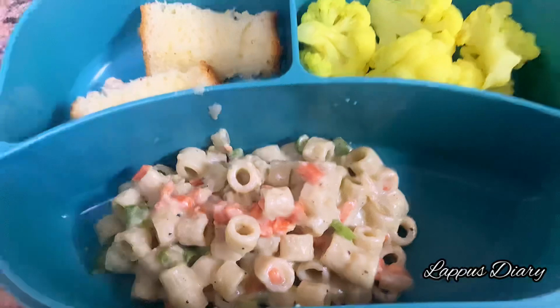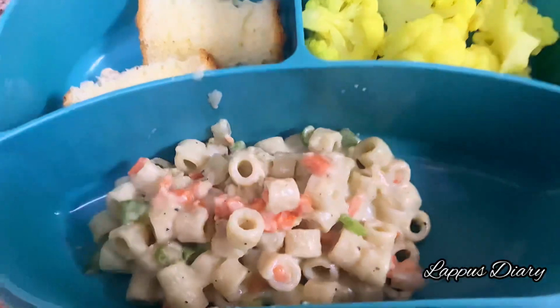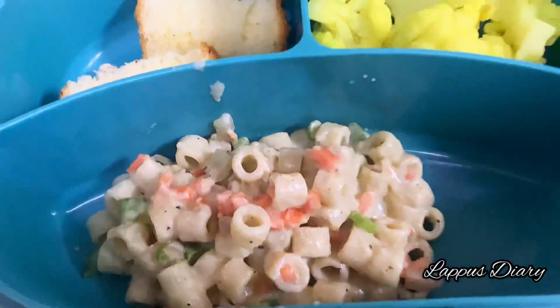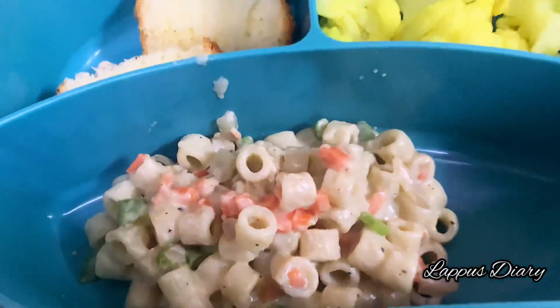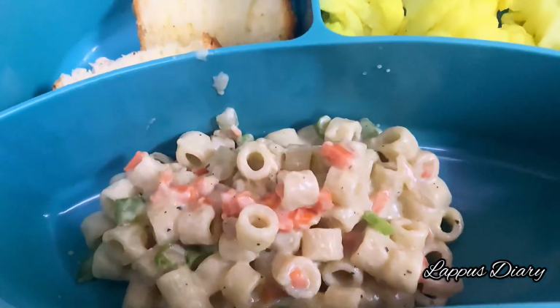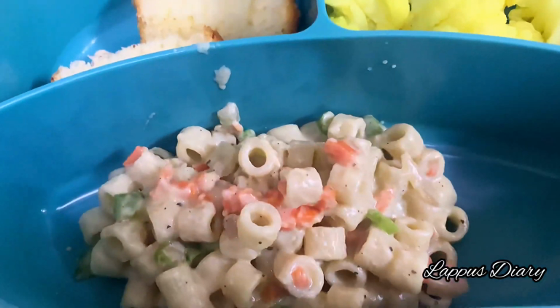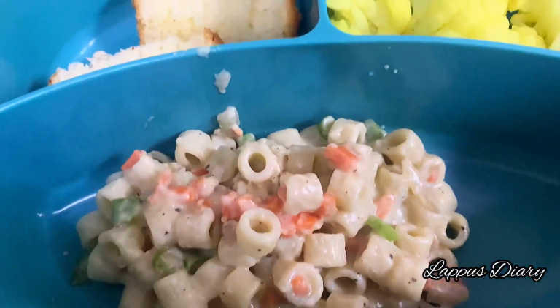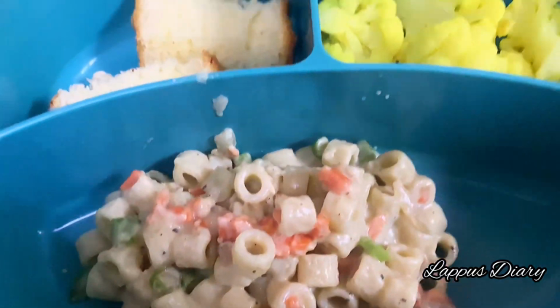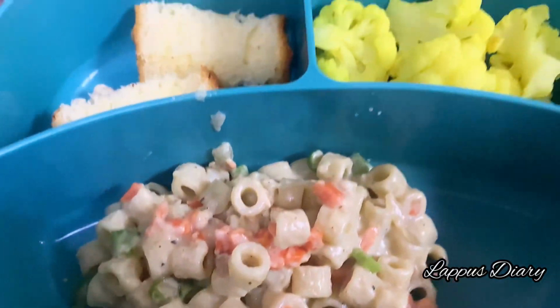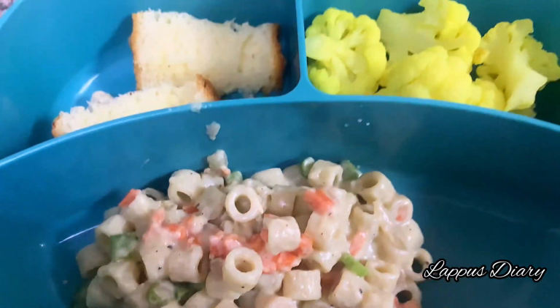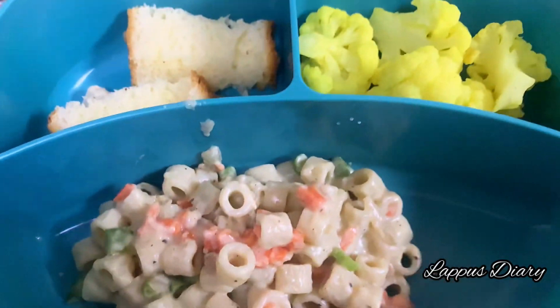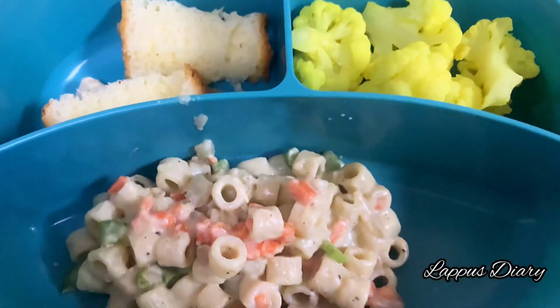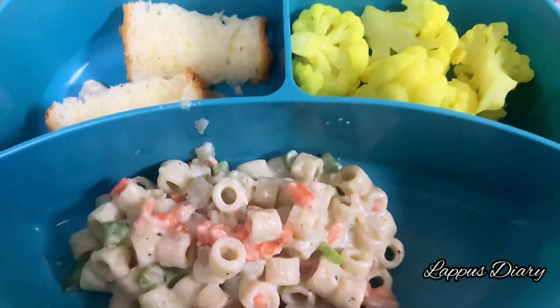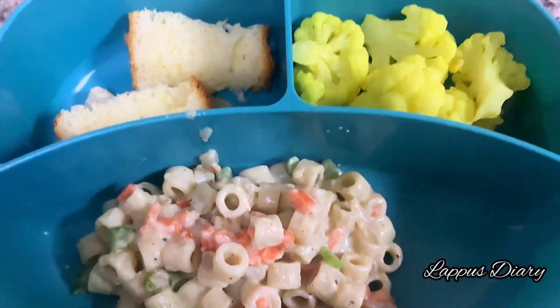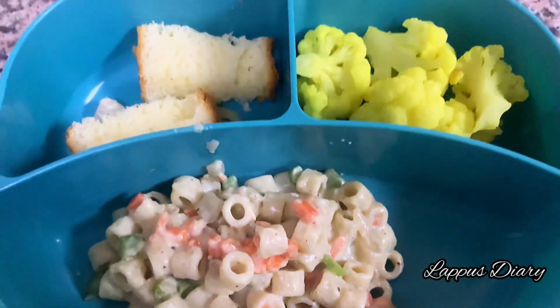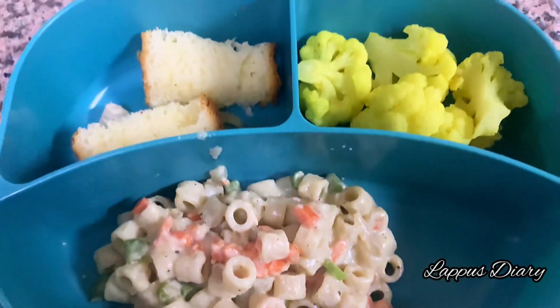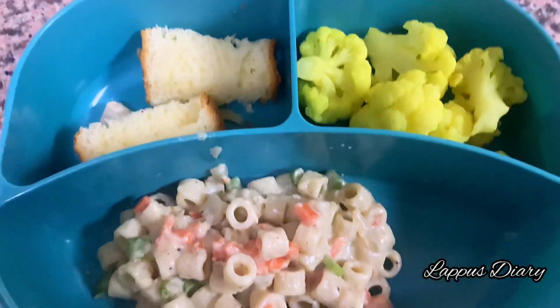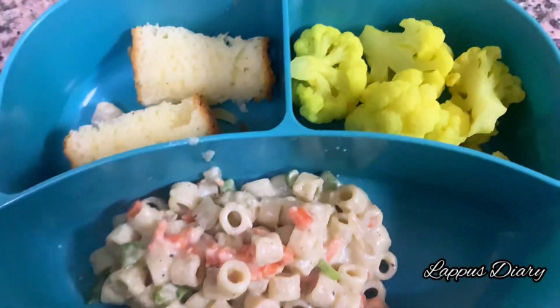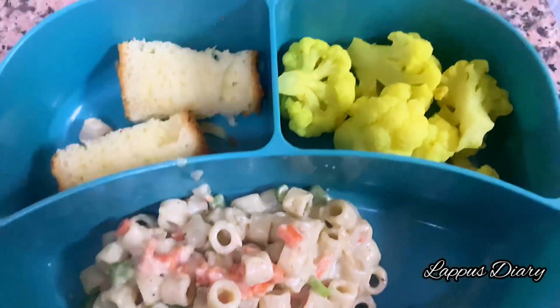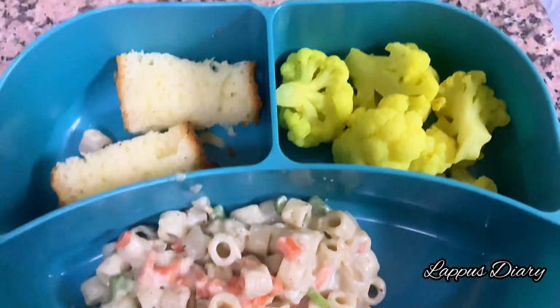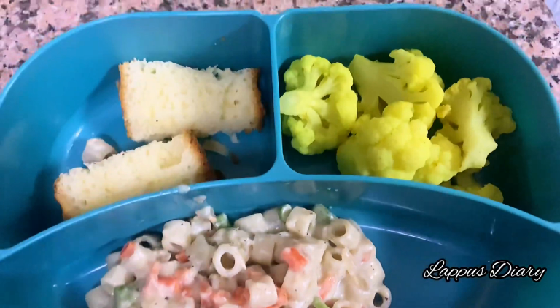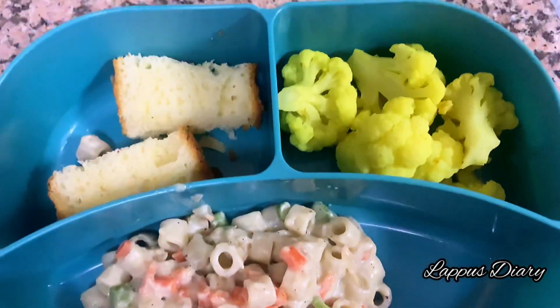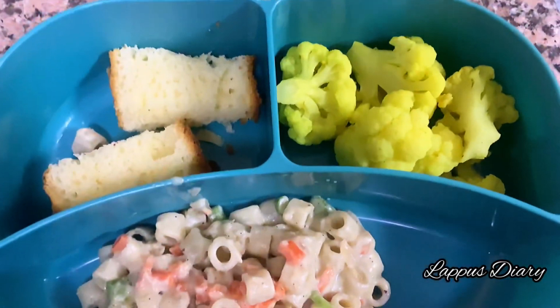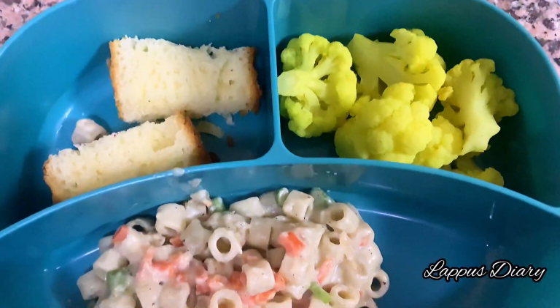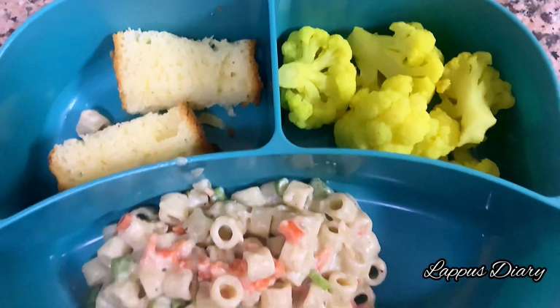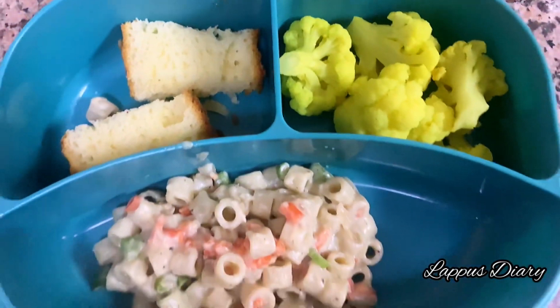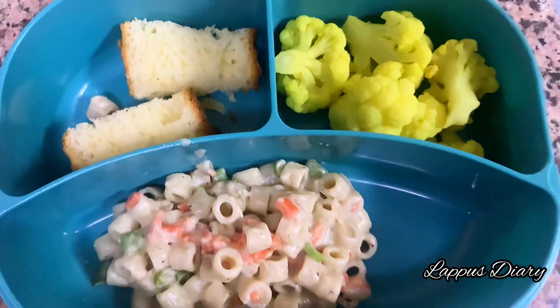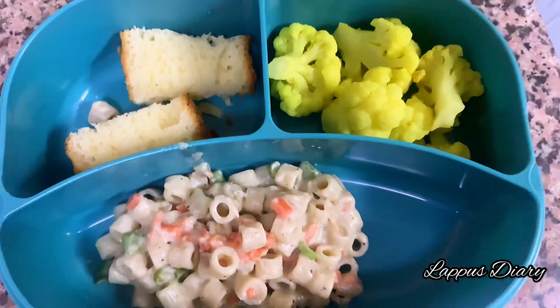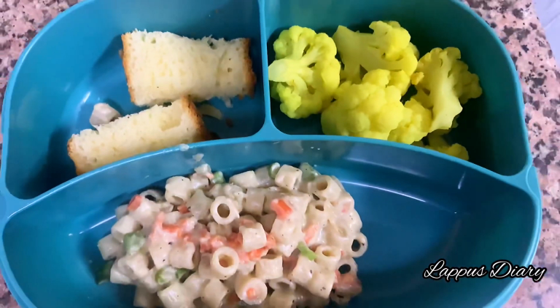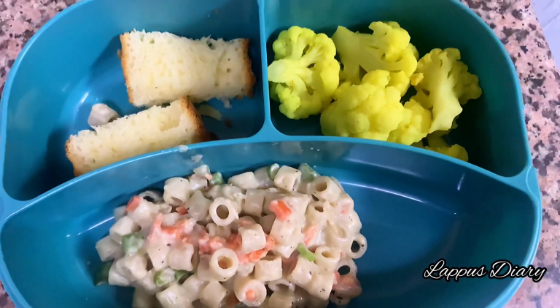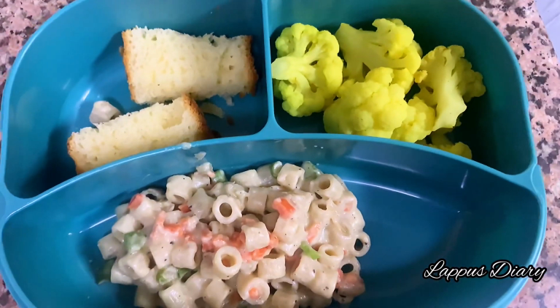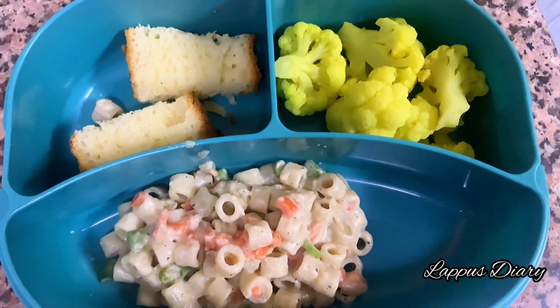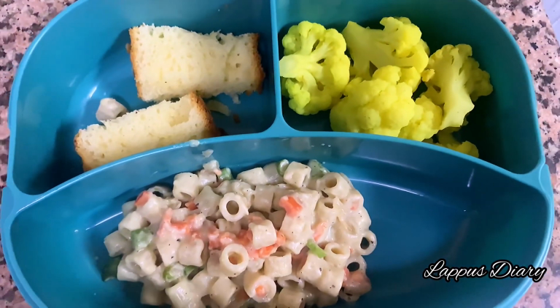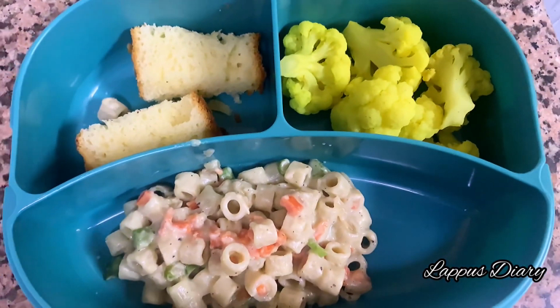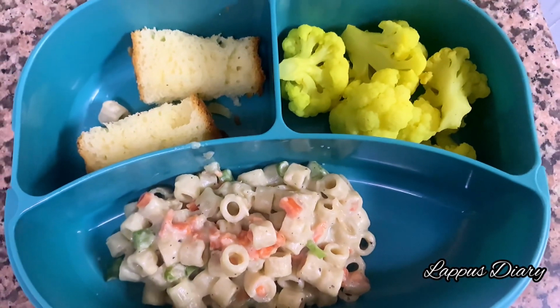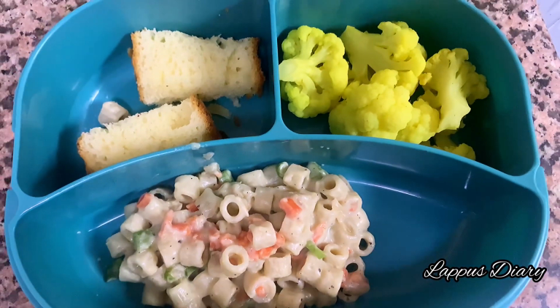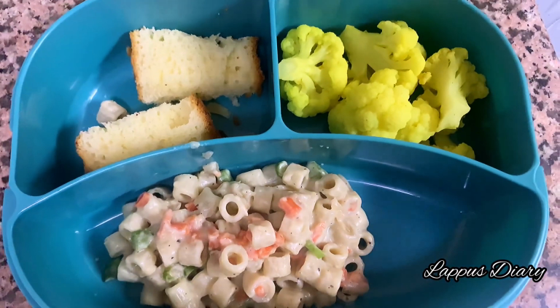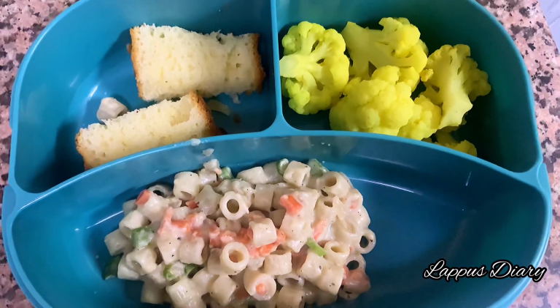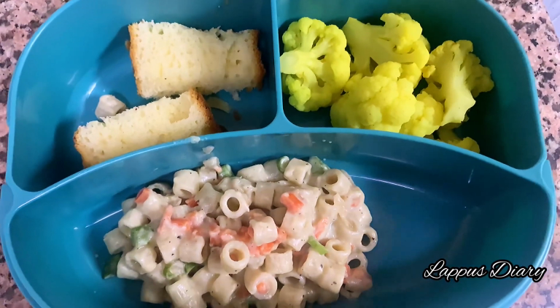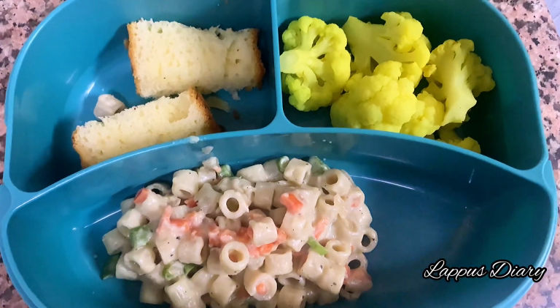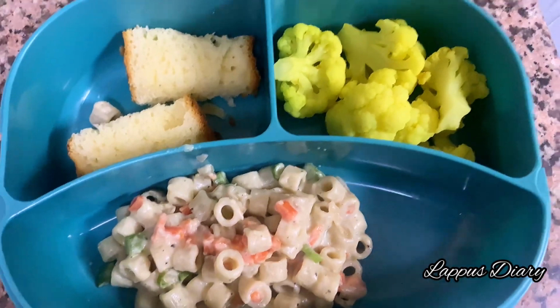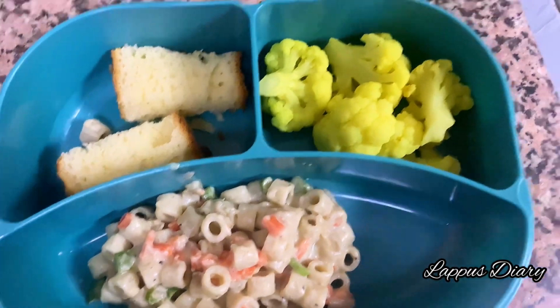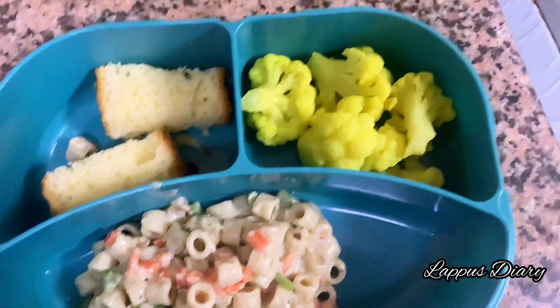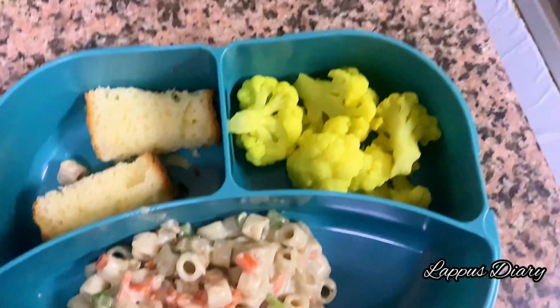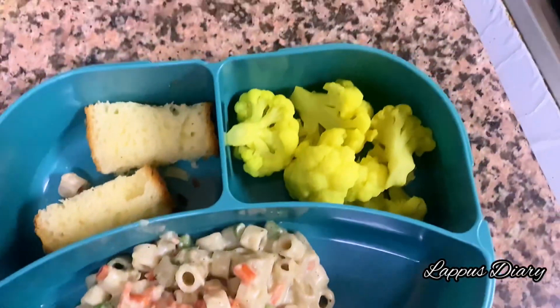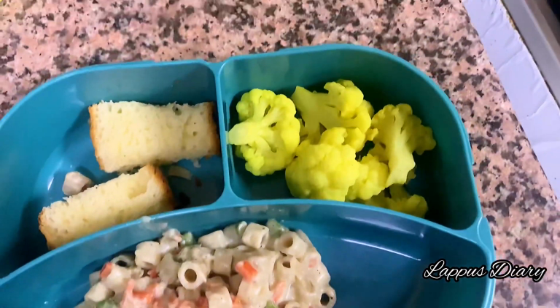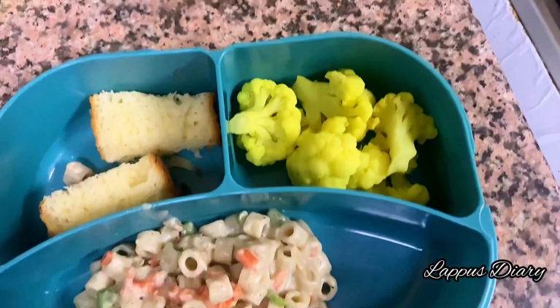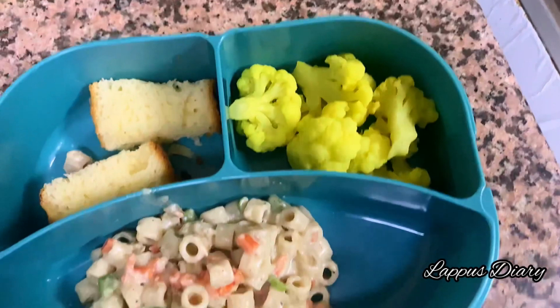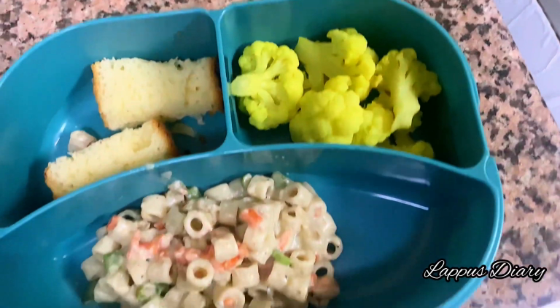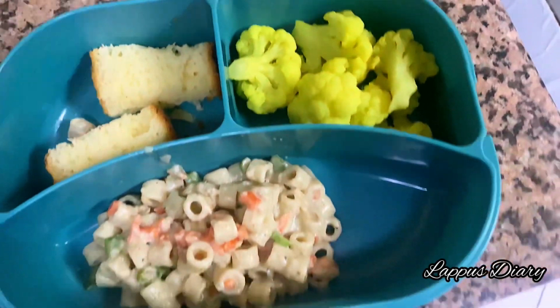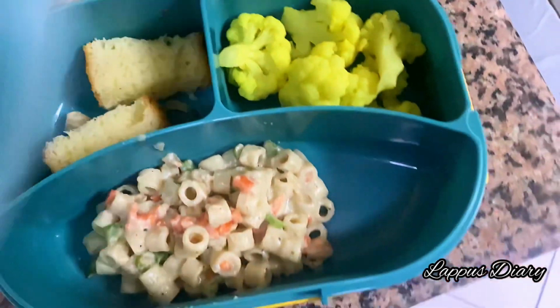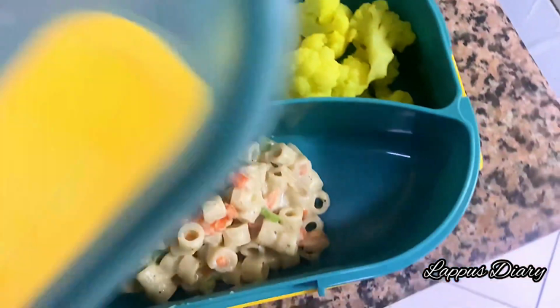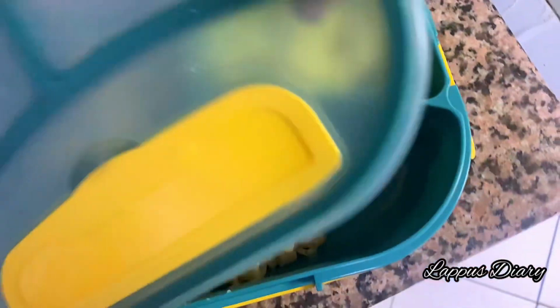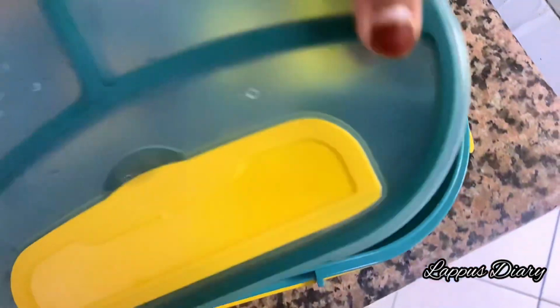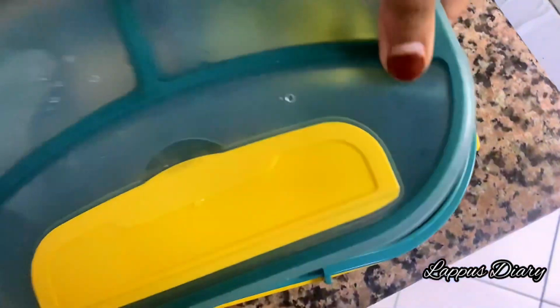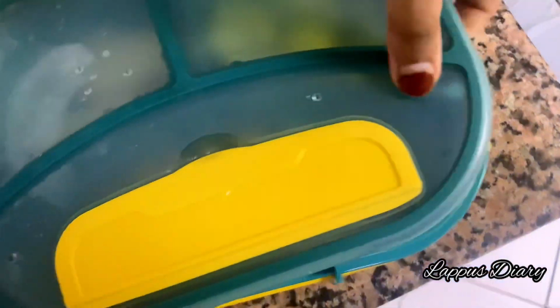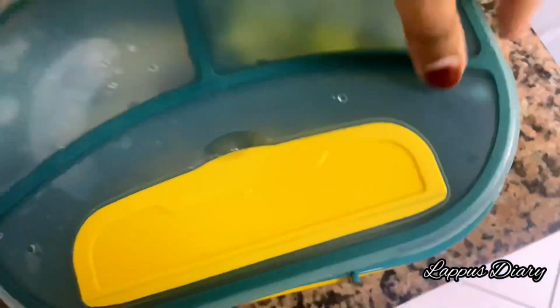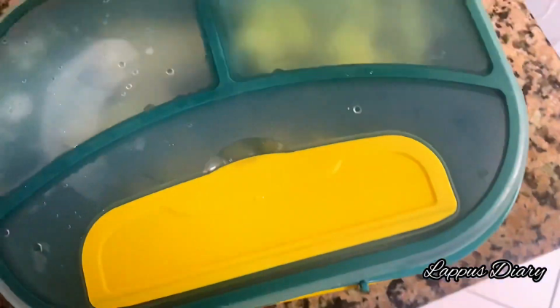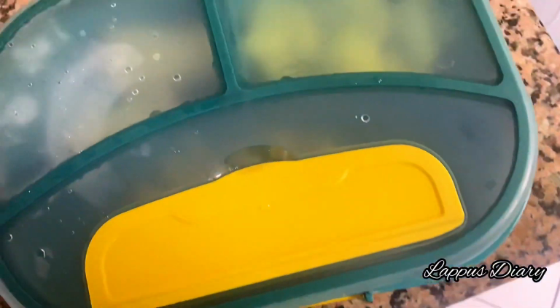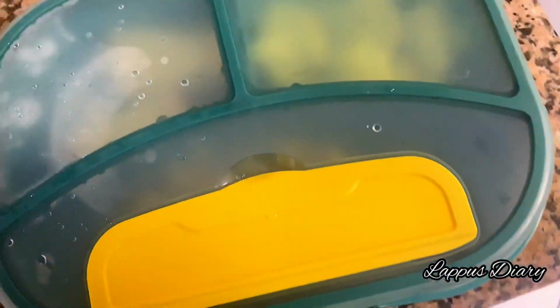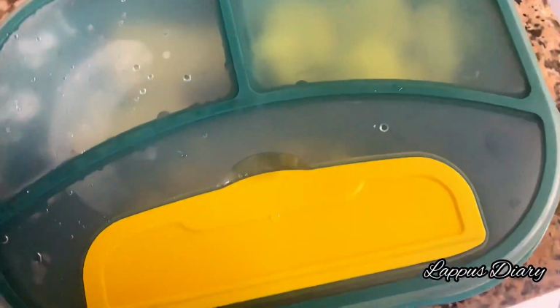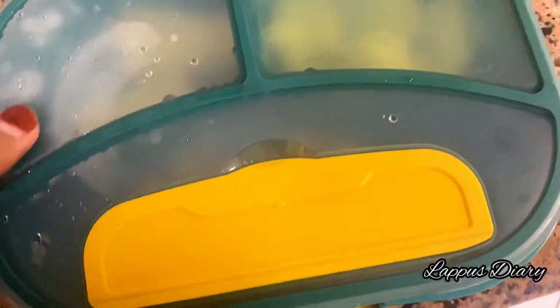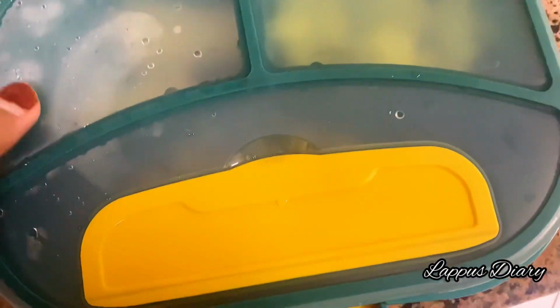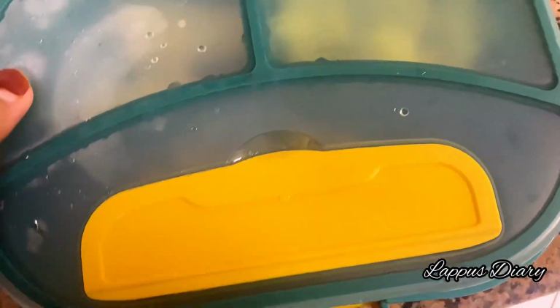Hello everyone, welcome back! We are going to make a pasta recipe in a lunch box.